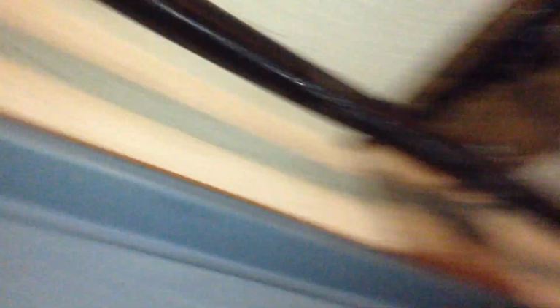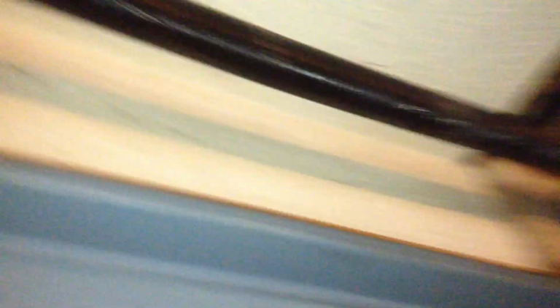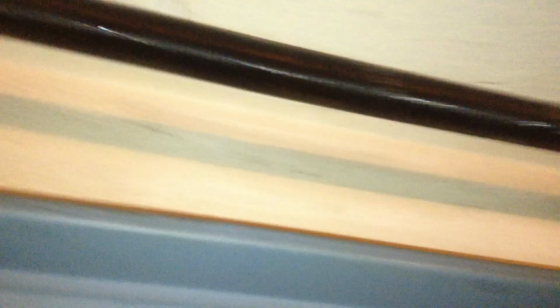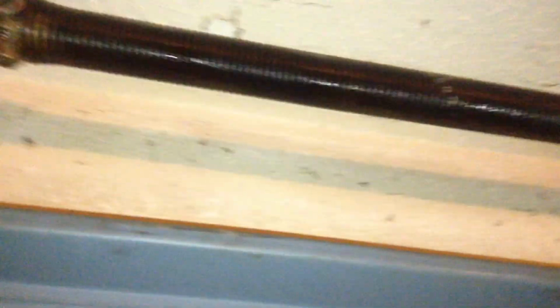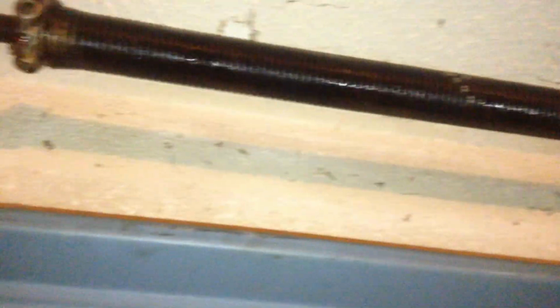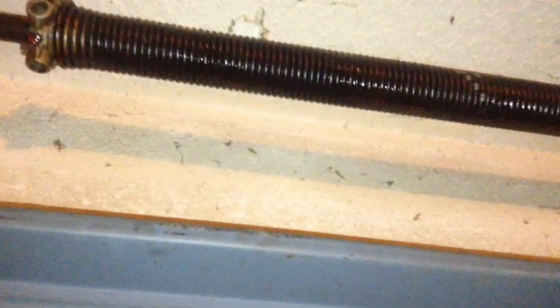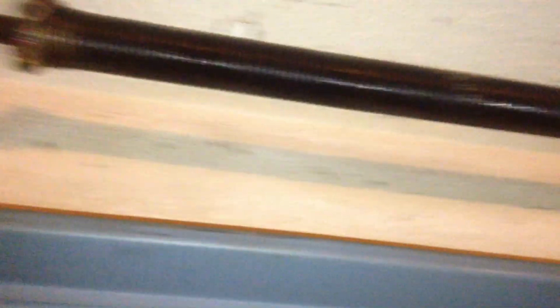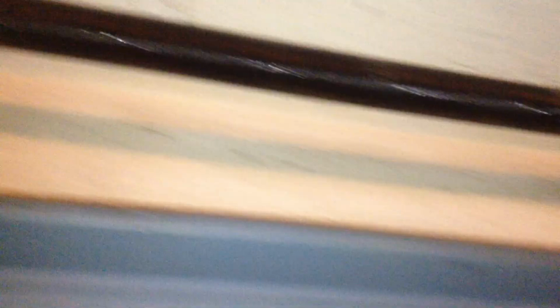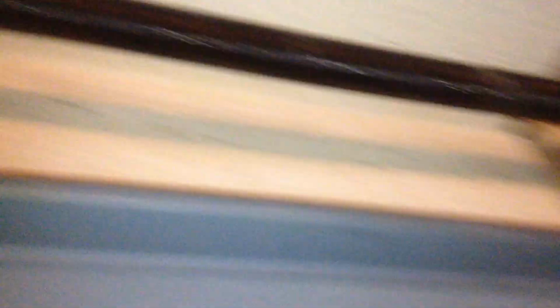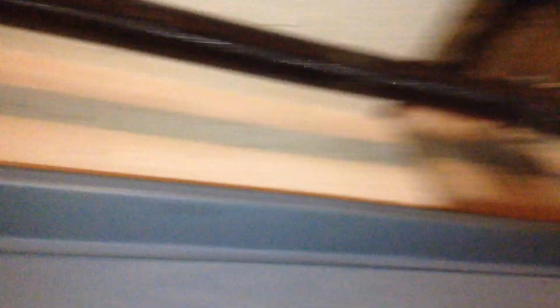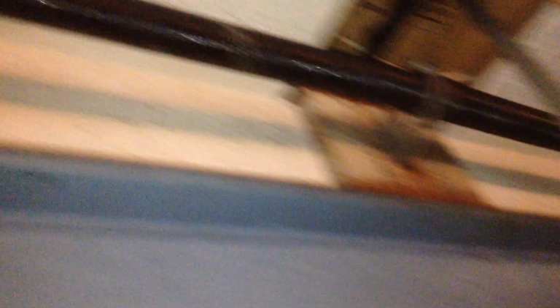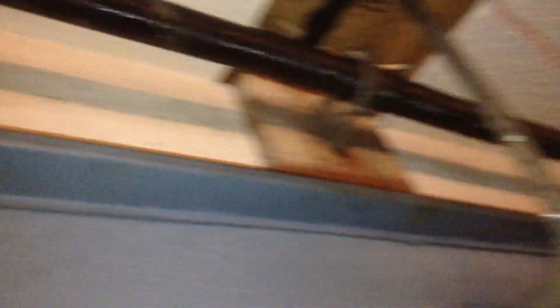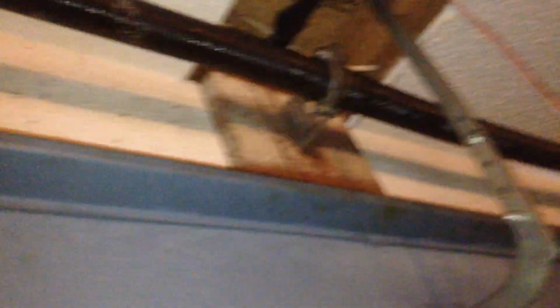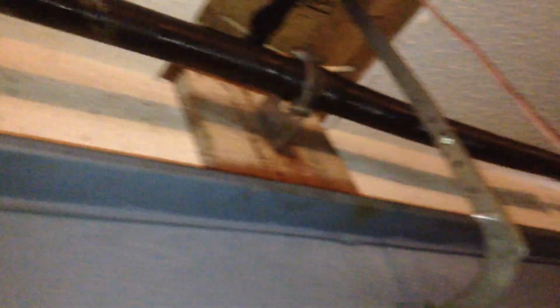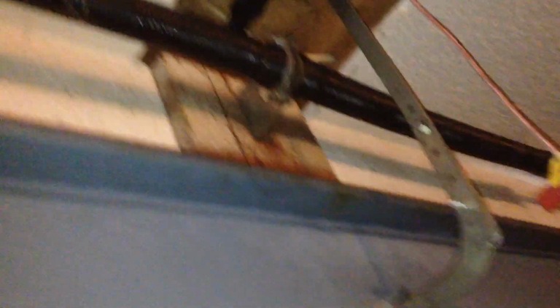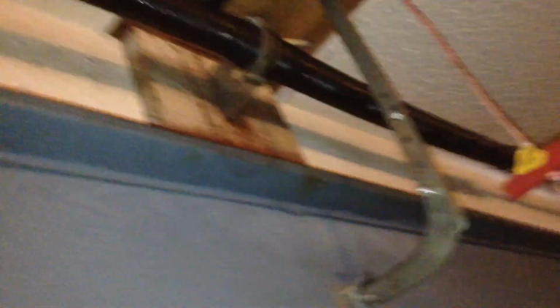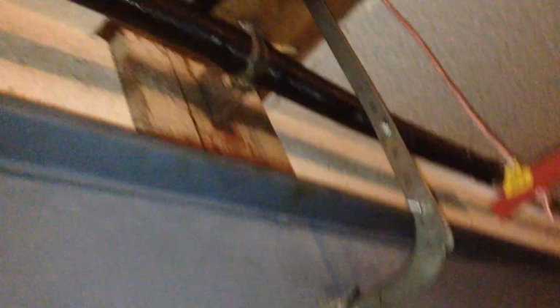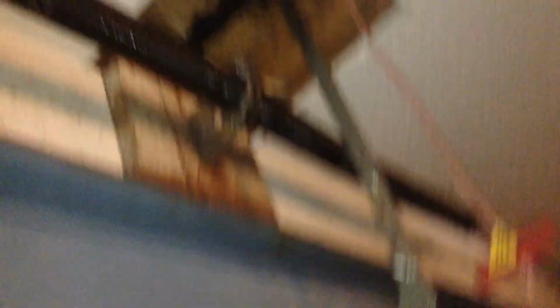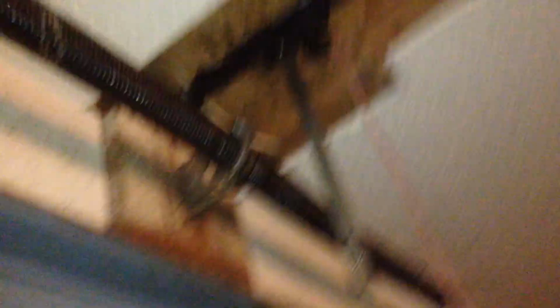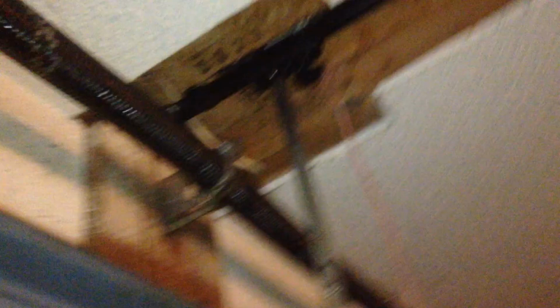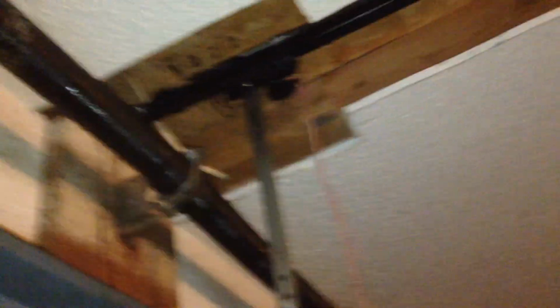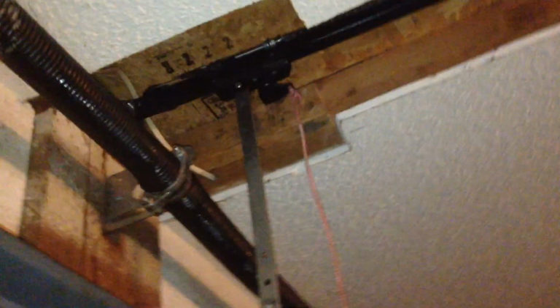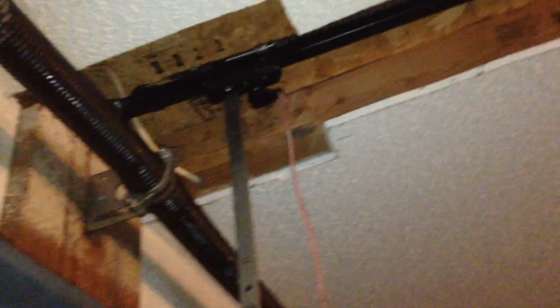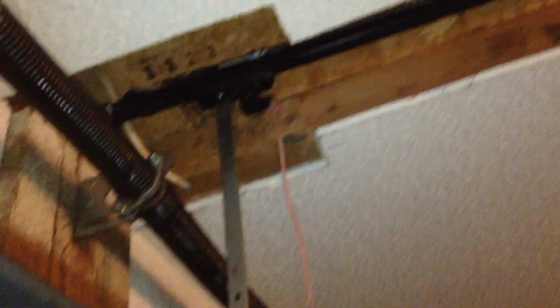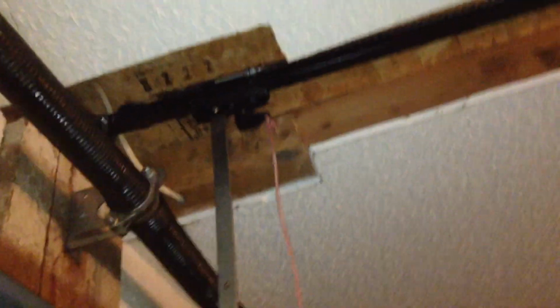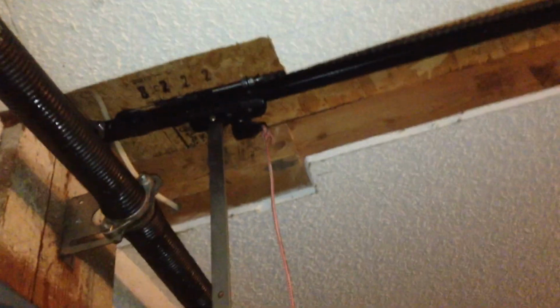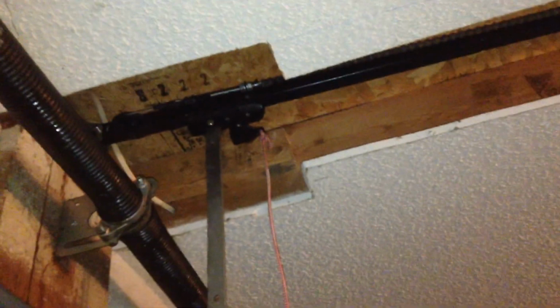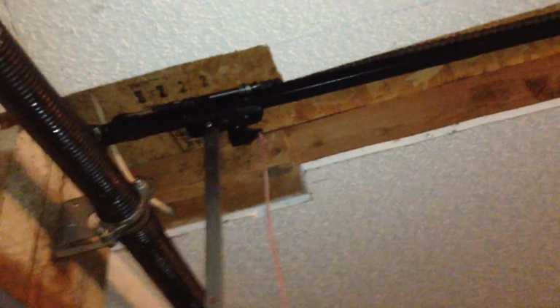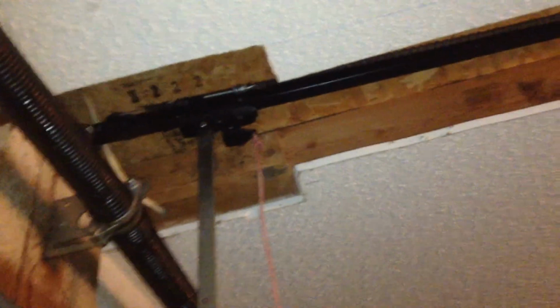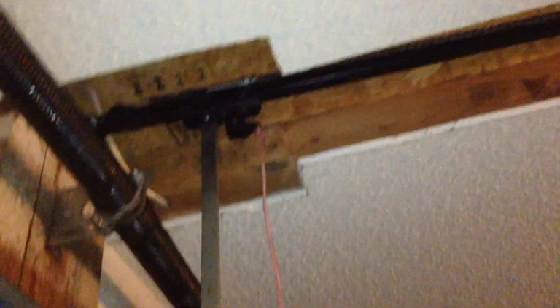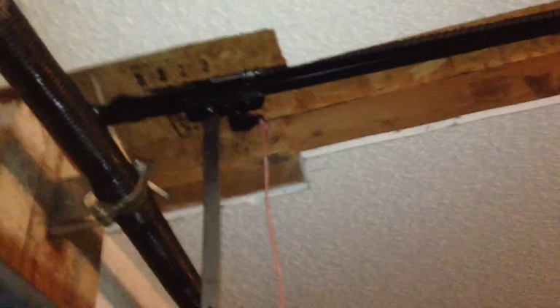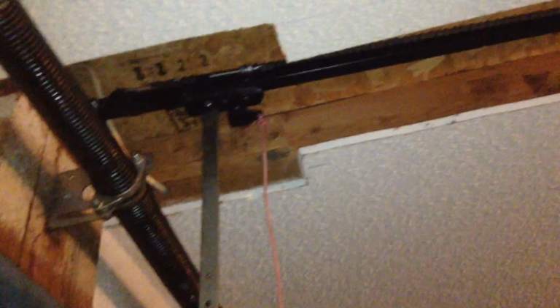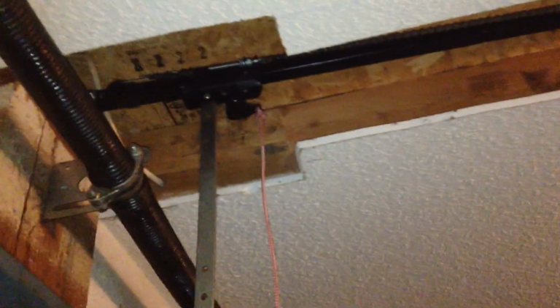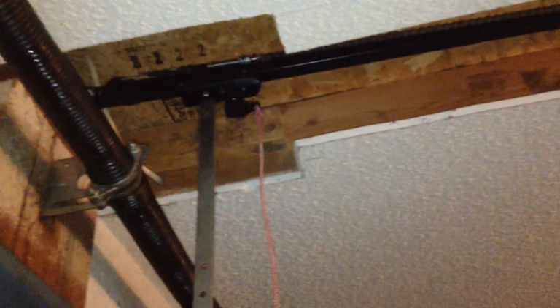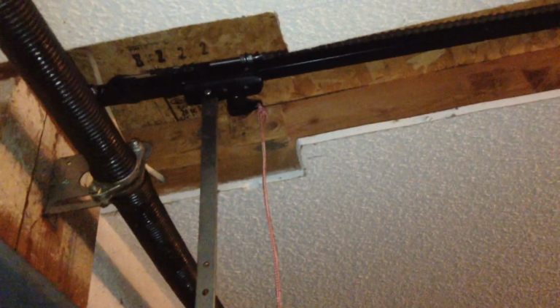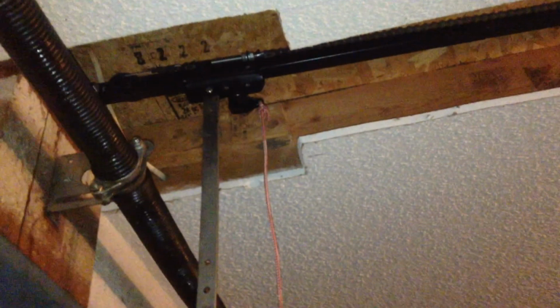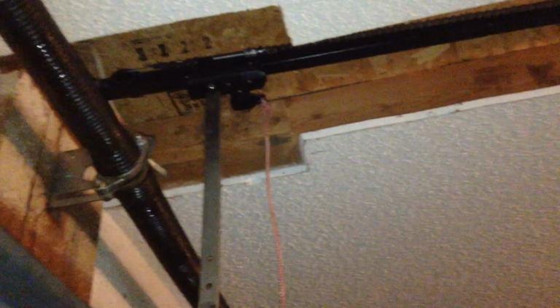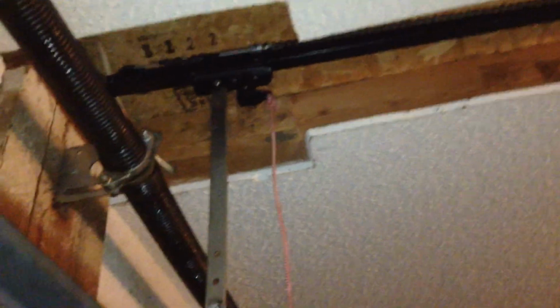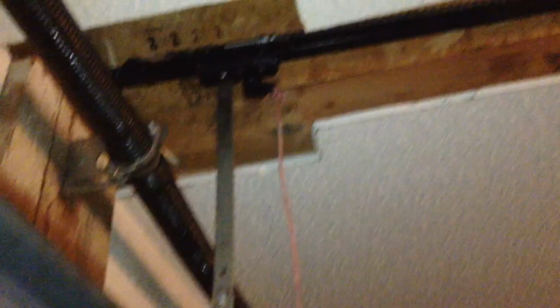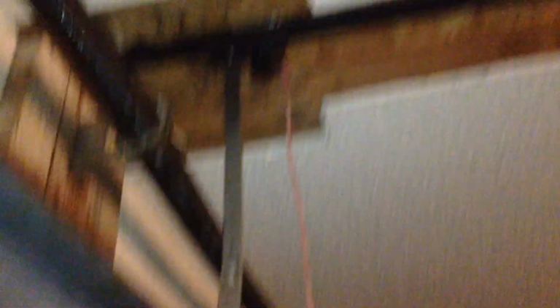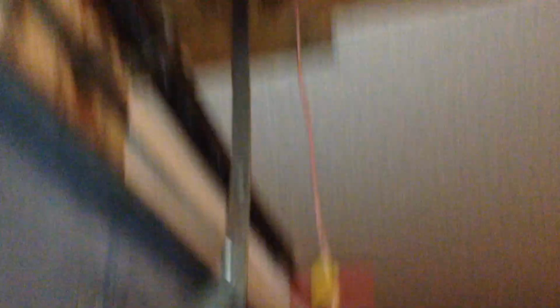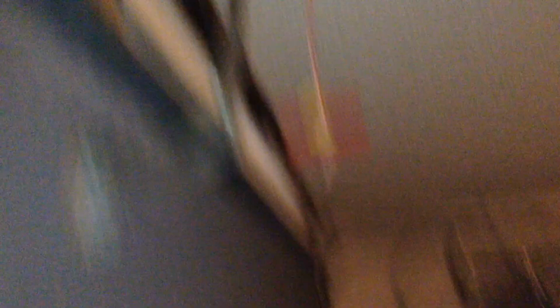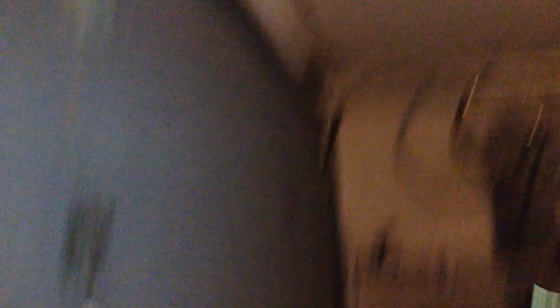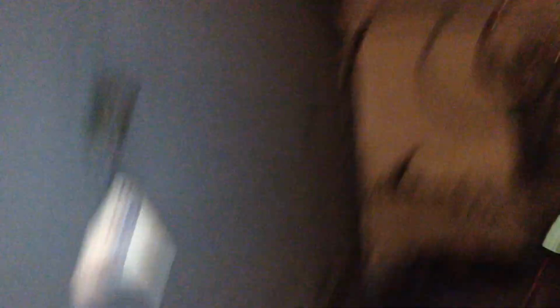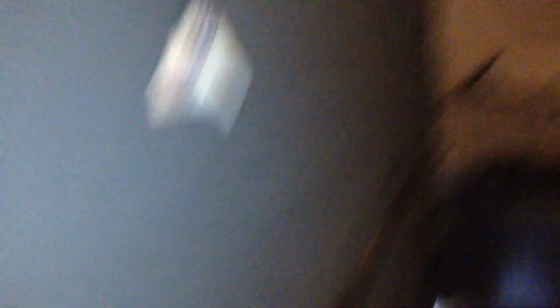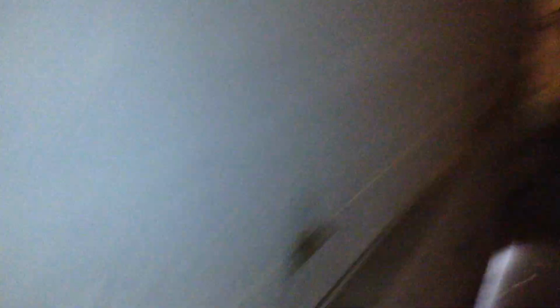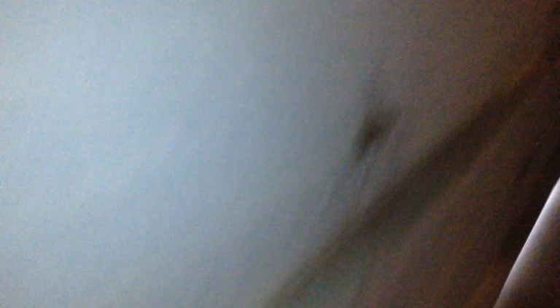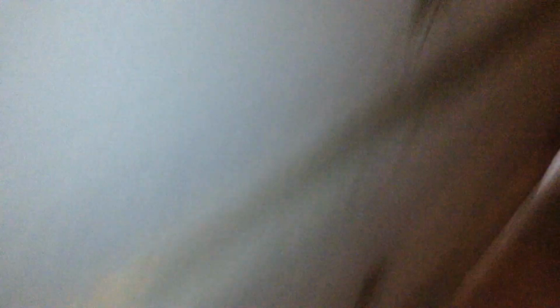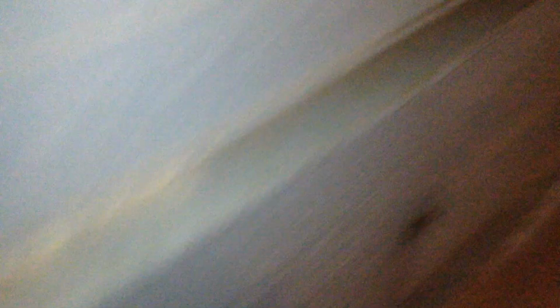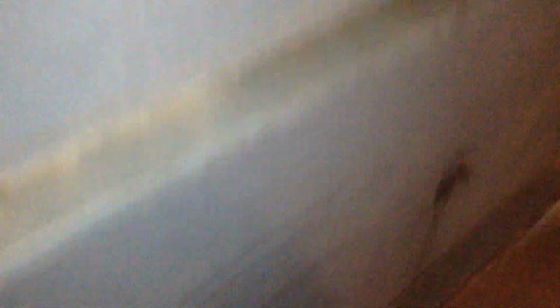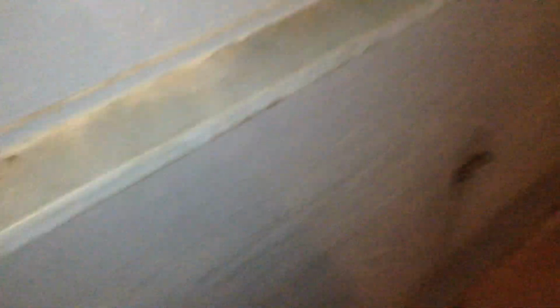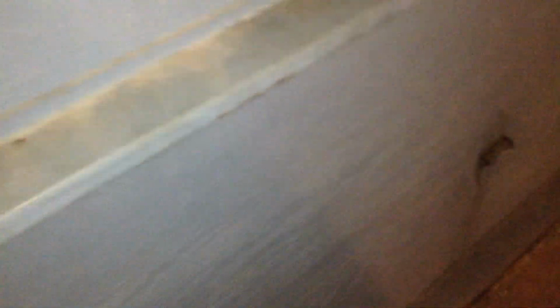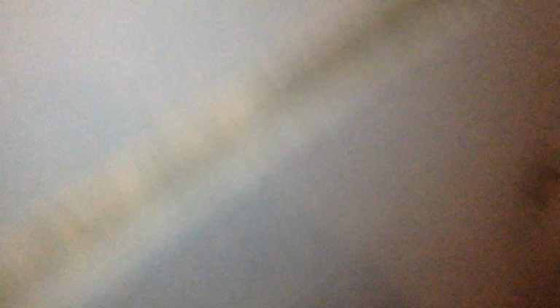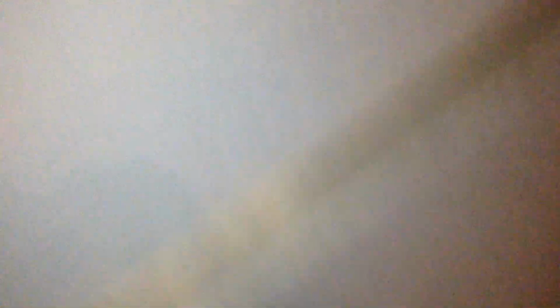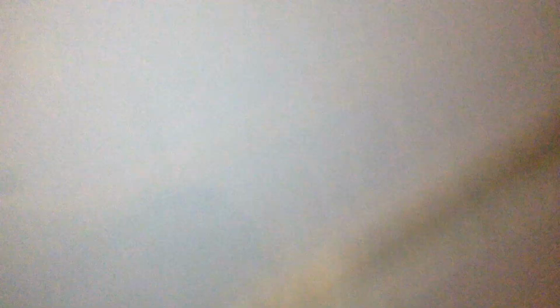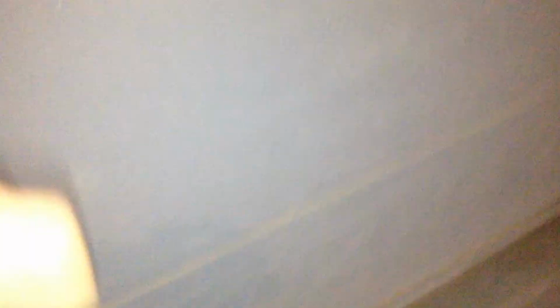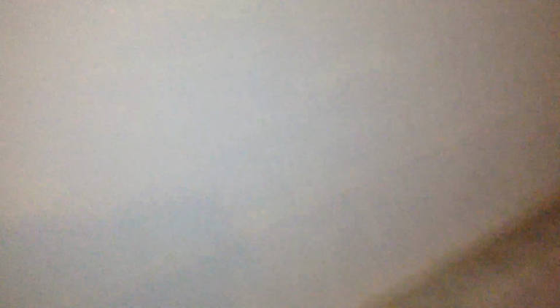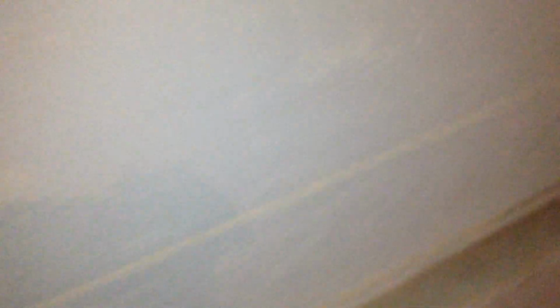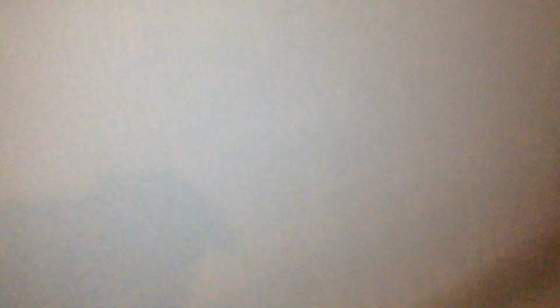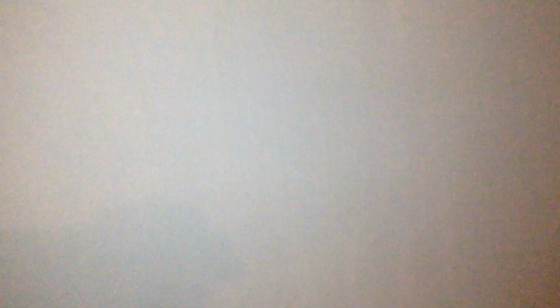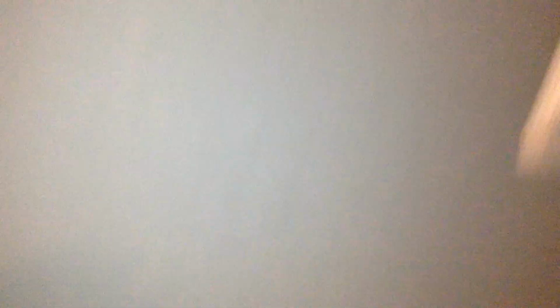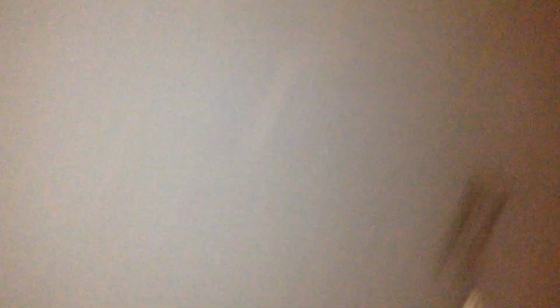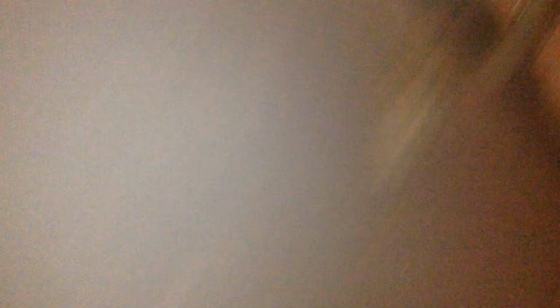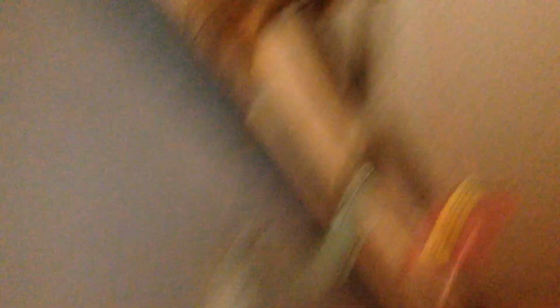There are the torsion springs — they look pretty new. We're looking at a garage door; I think this is an overhead door.